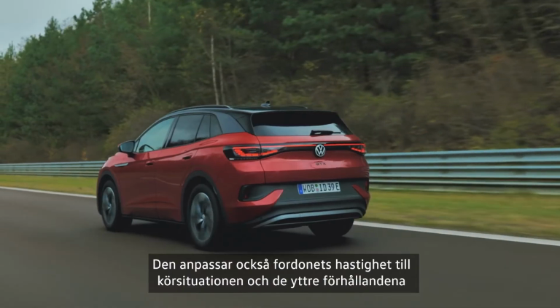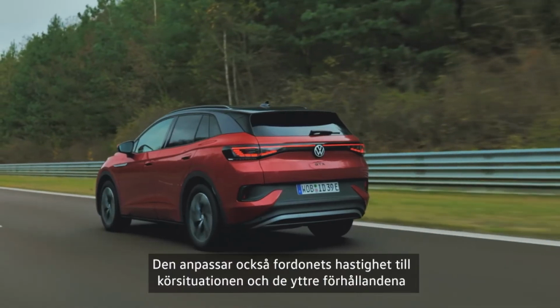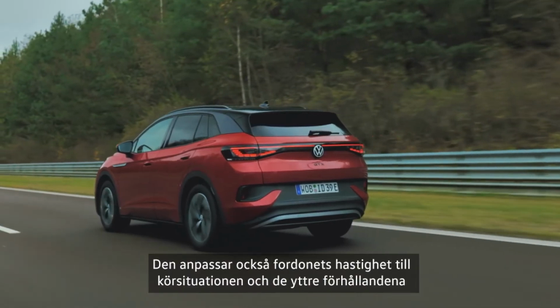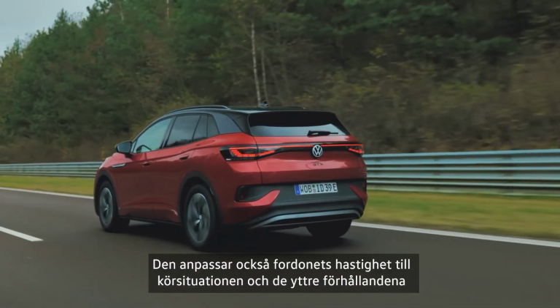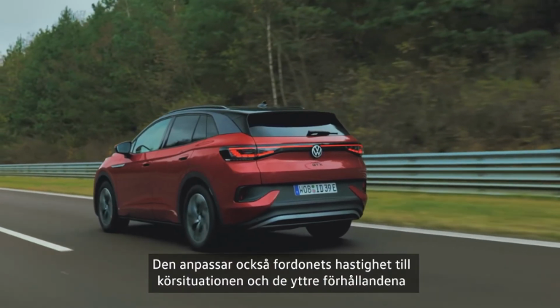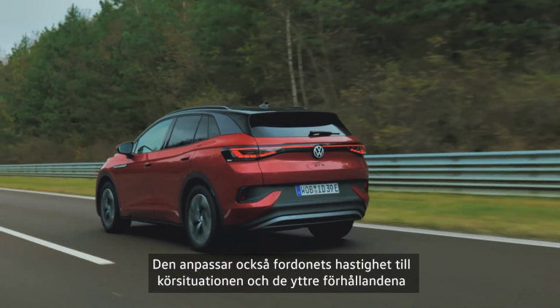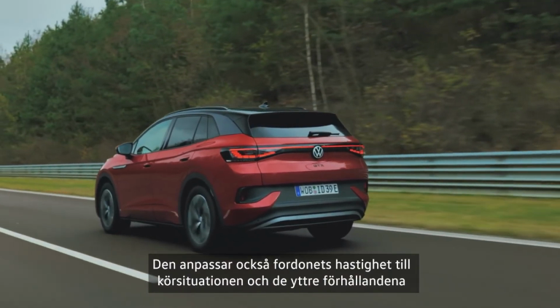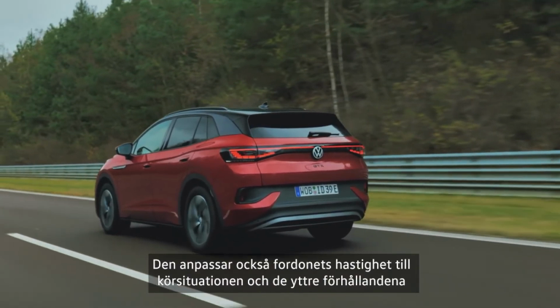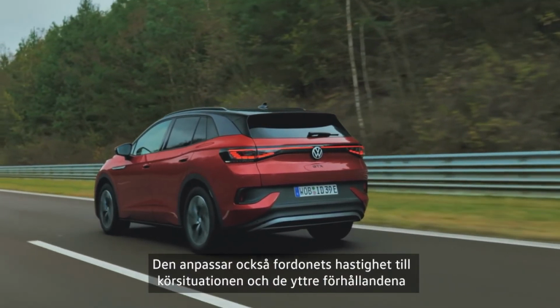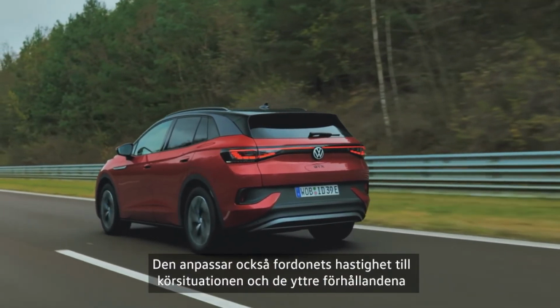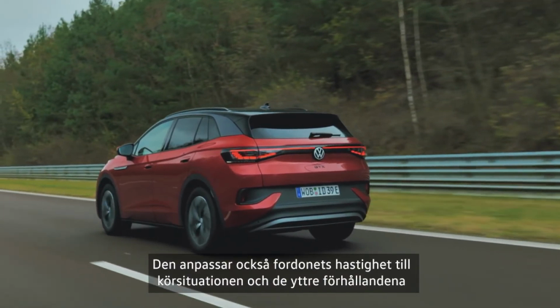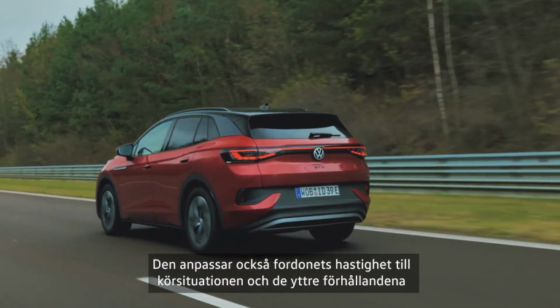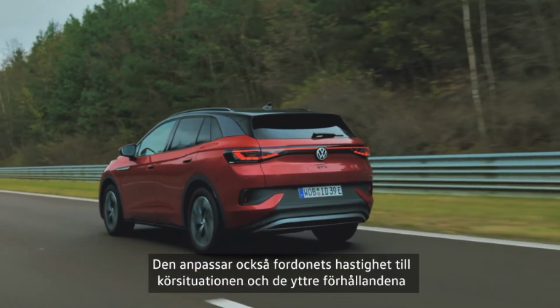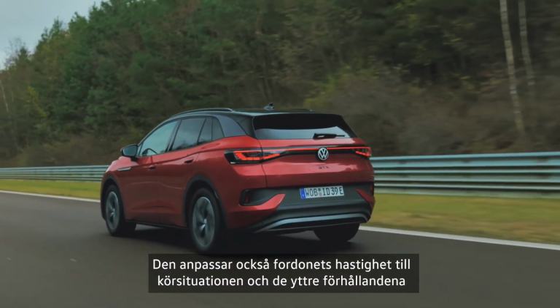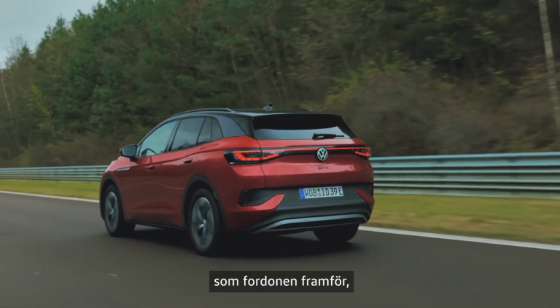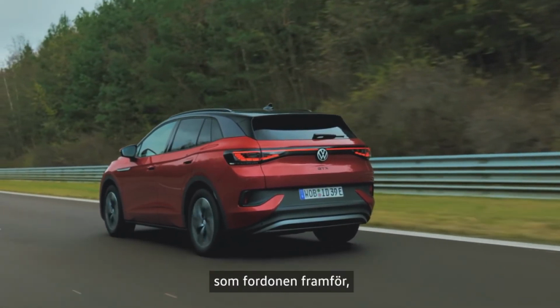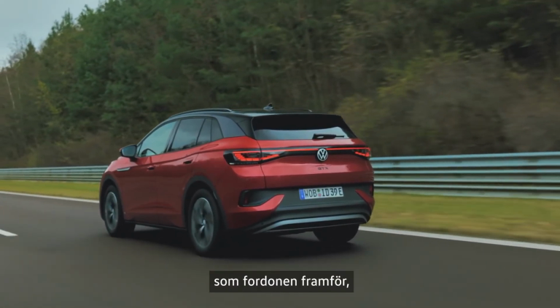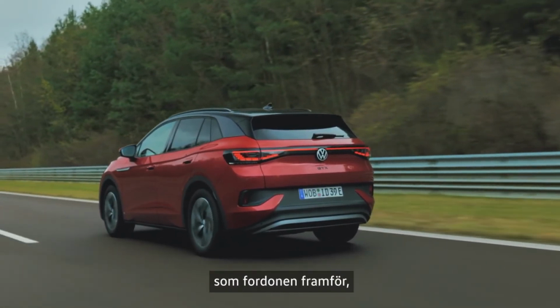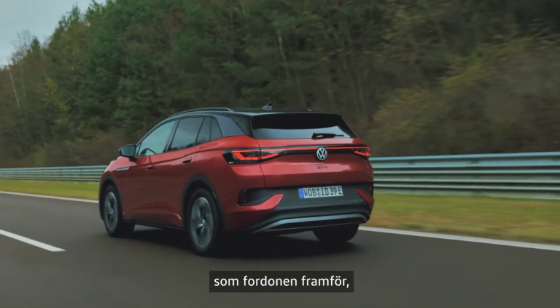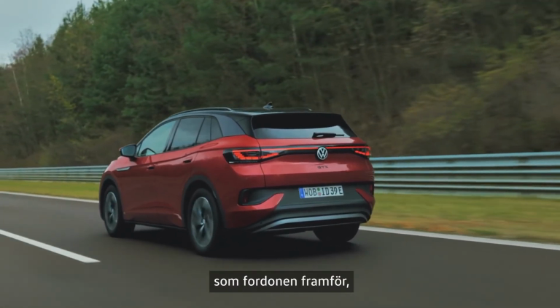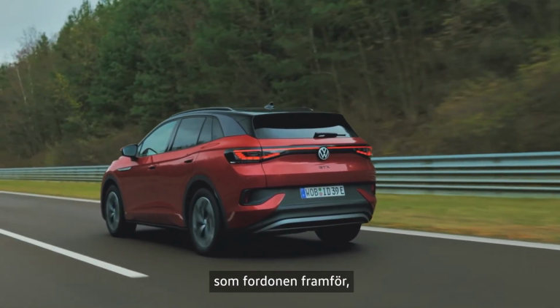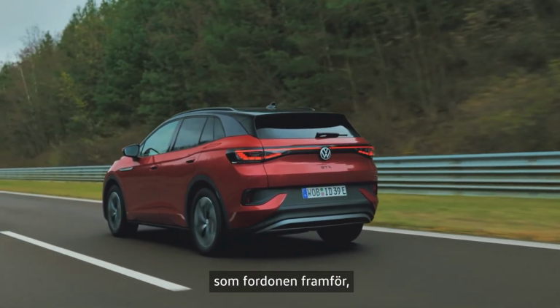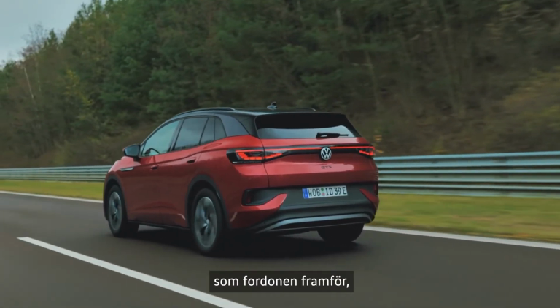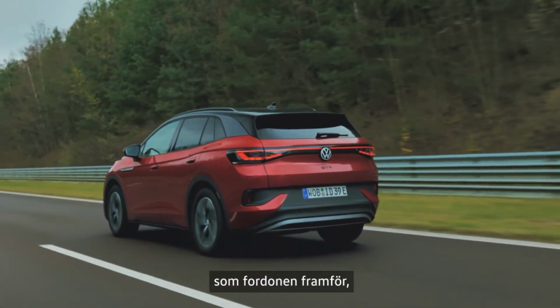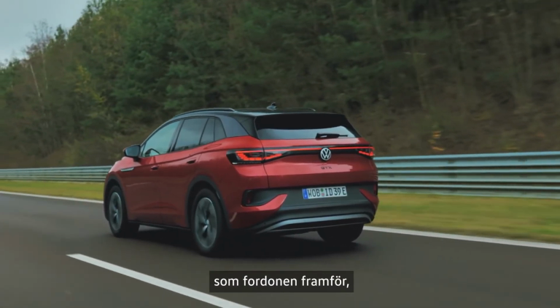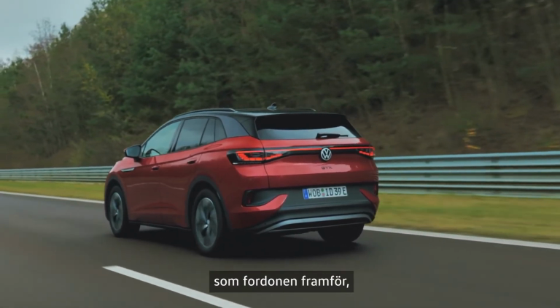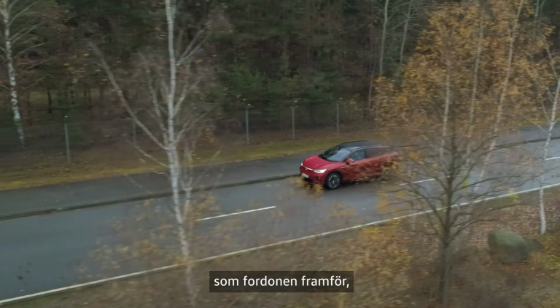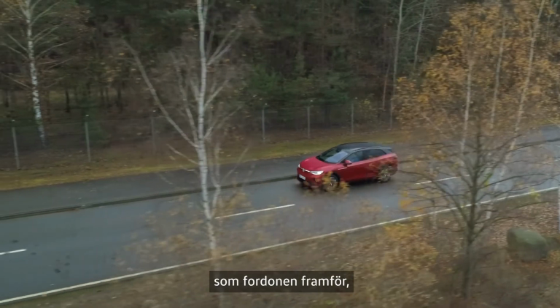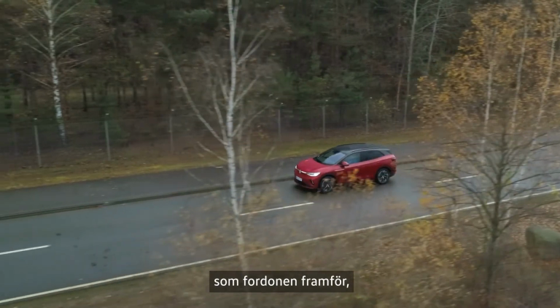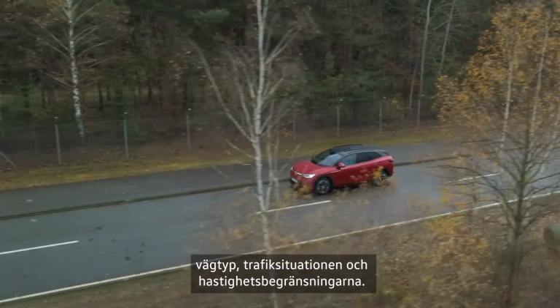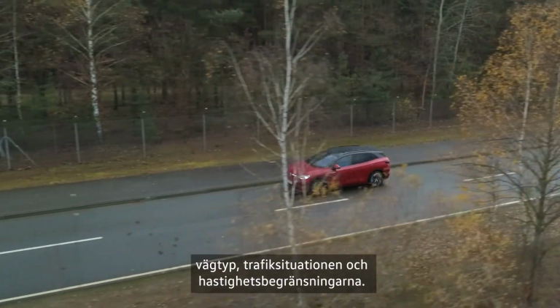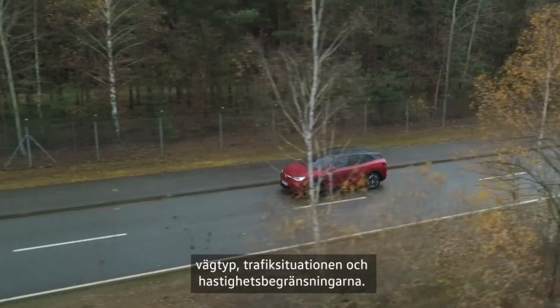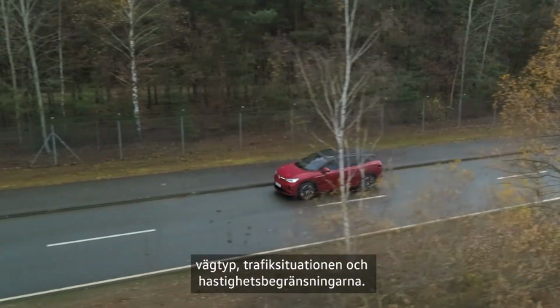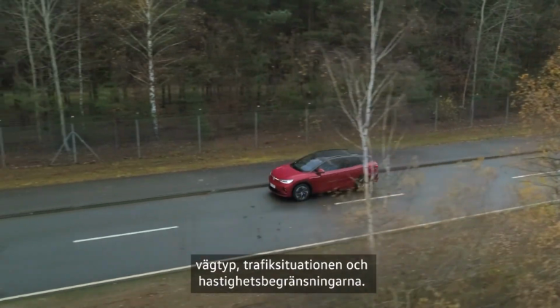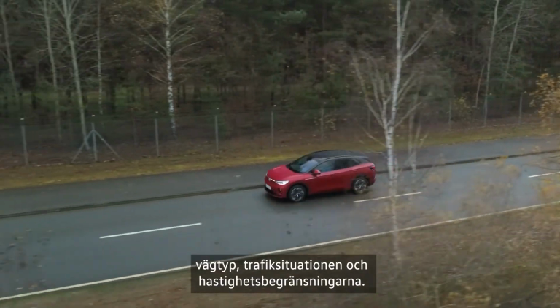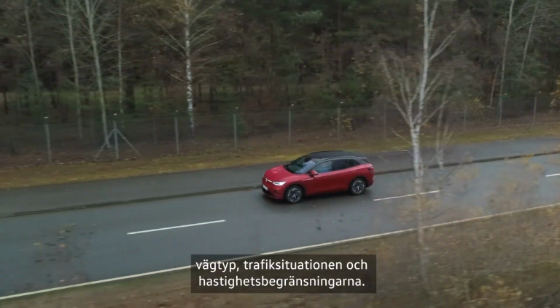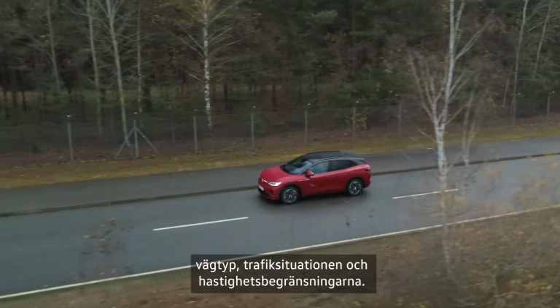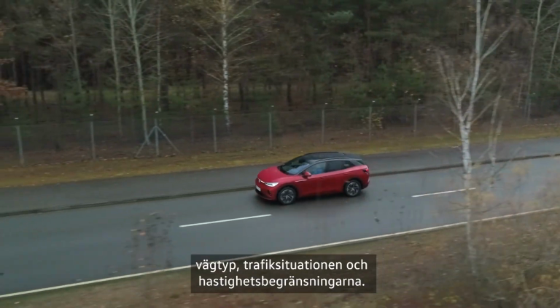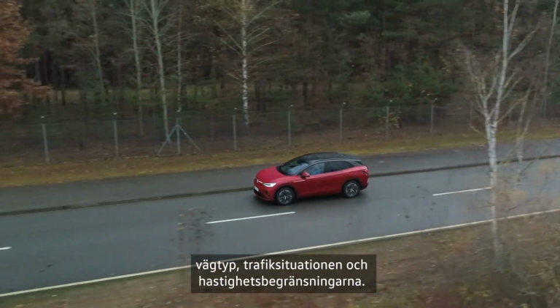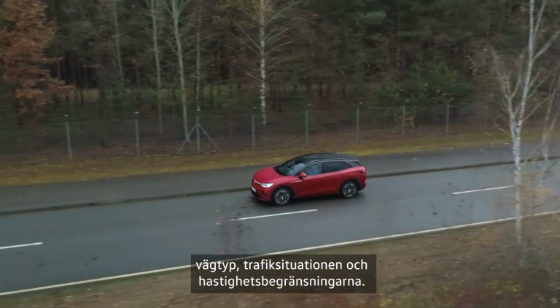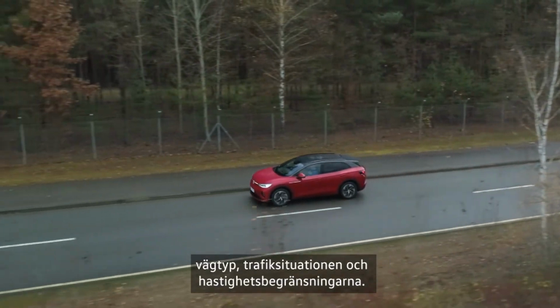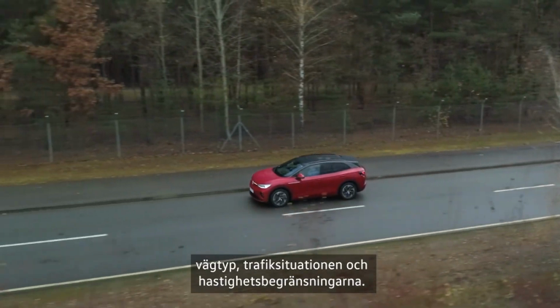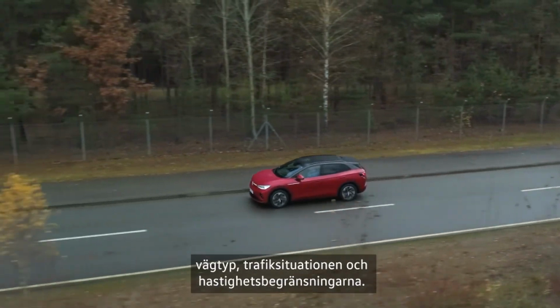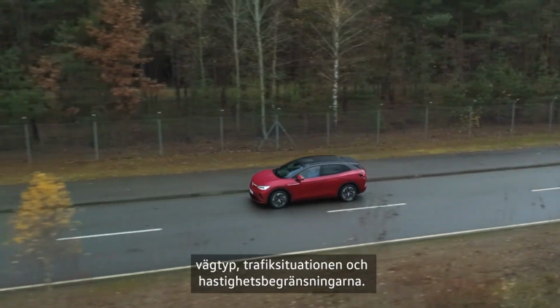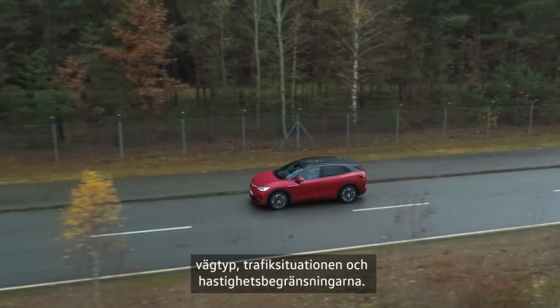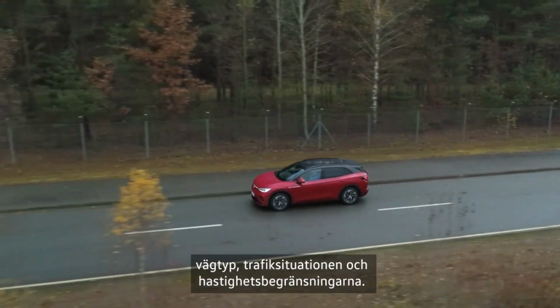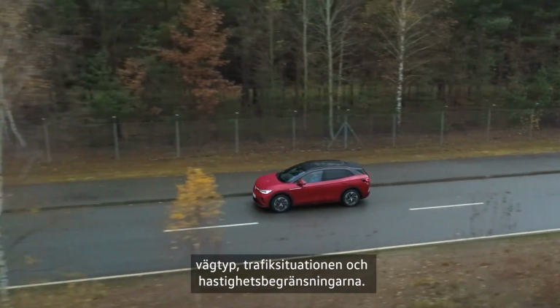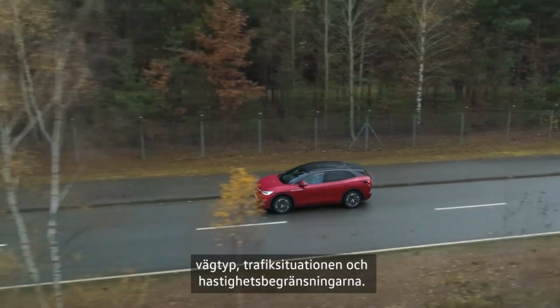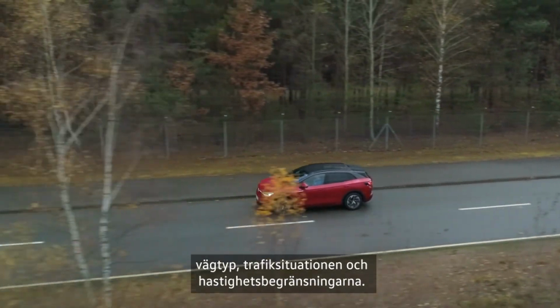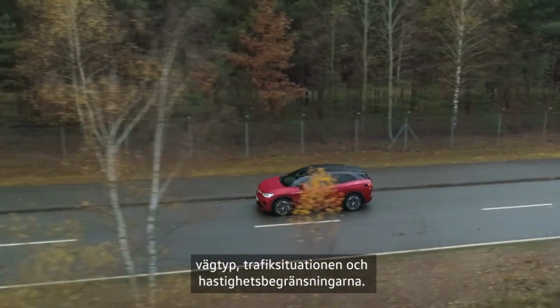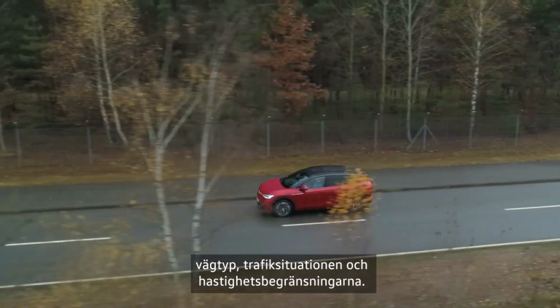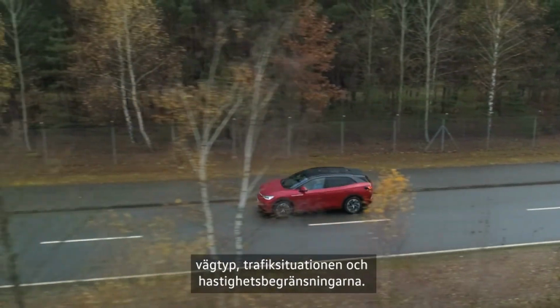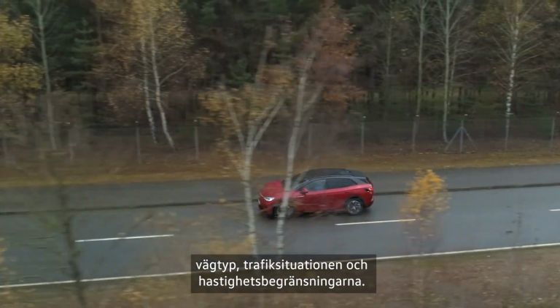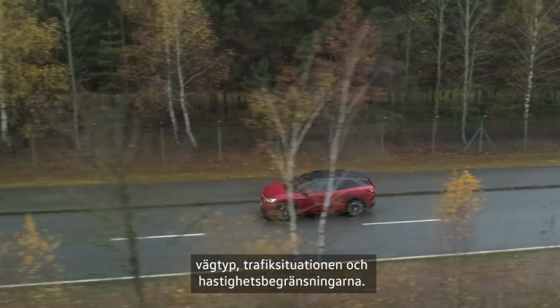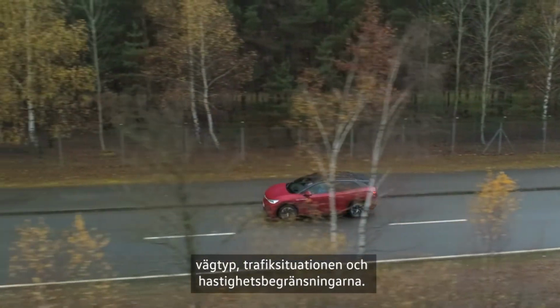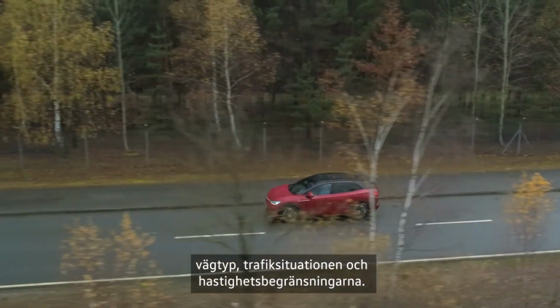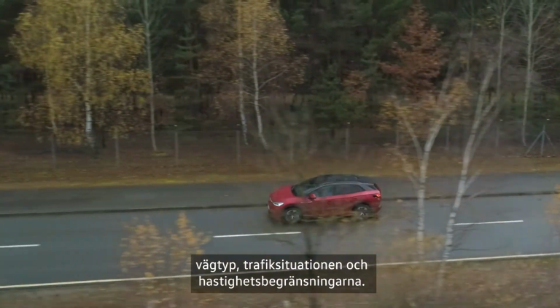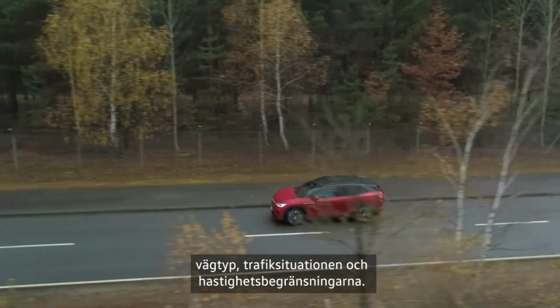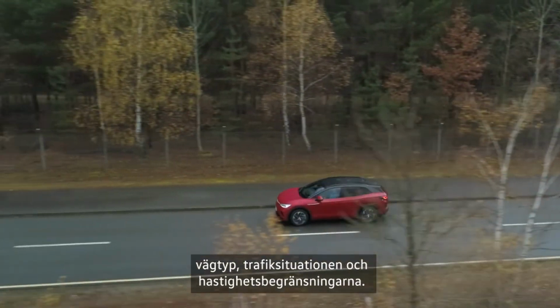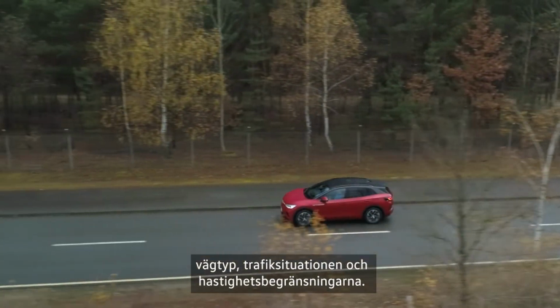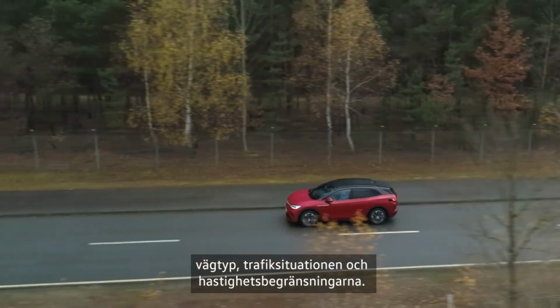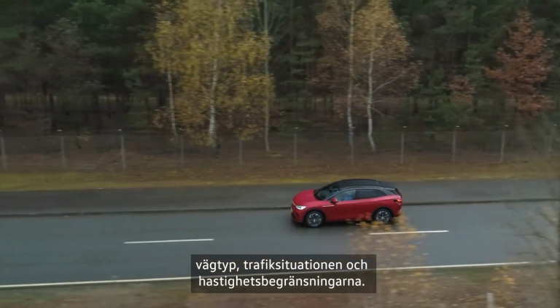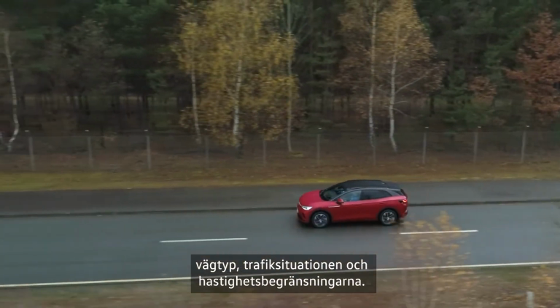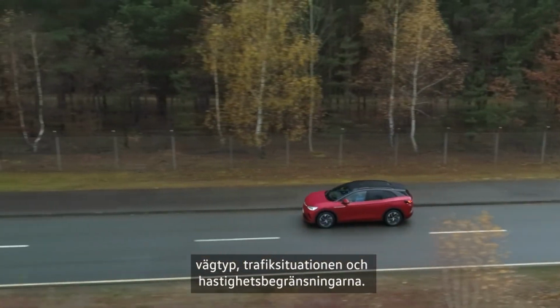The vehicle adapts to external conditions like the vehicles ahead, the type of road being used, the traffic situation, and speed limits.